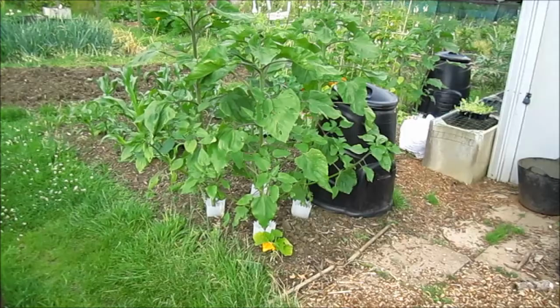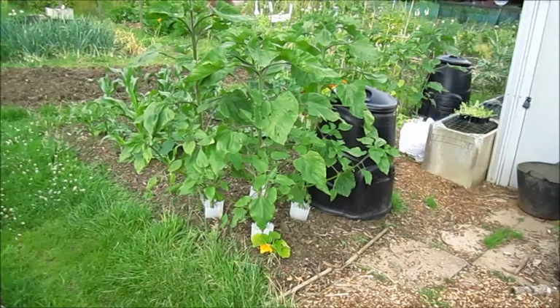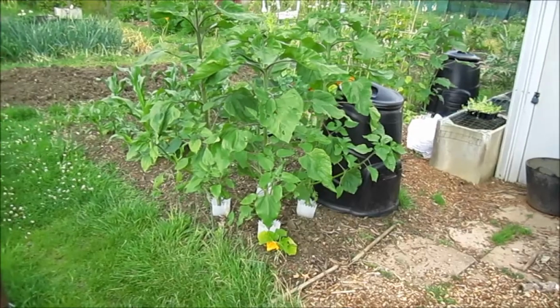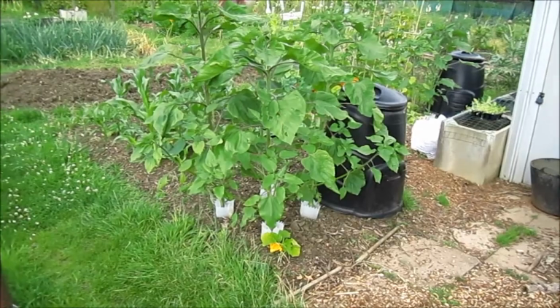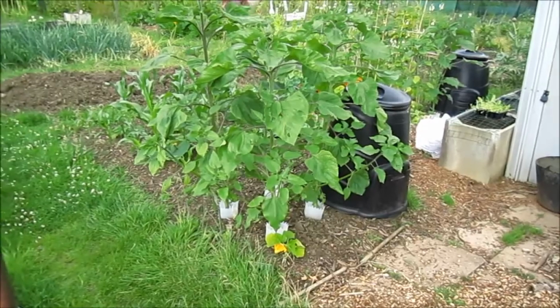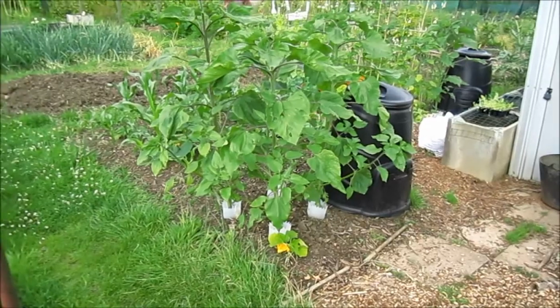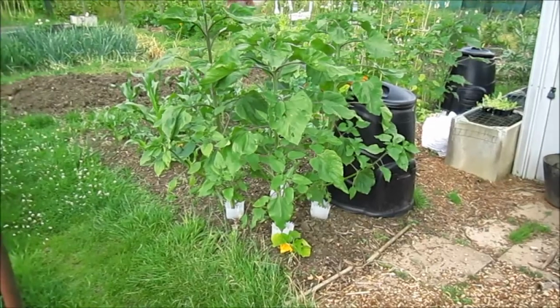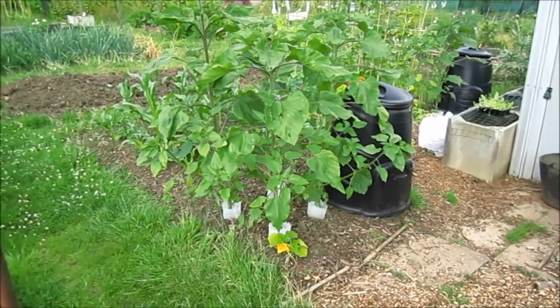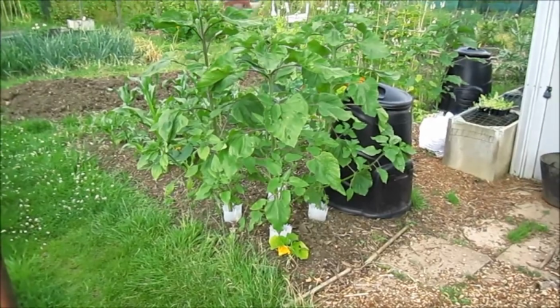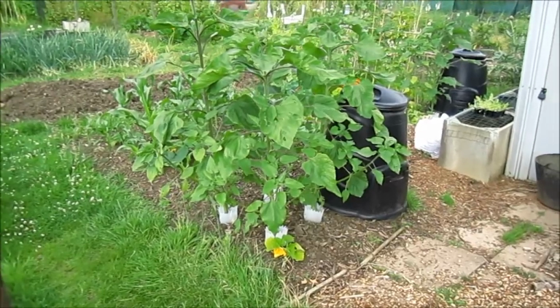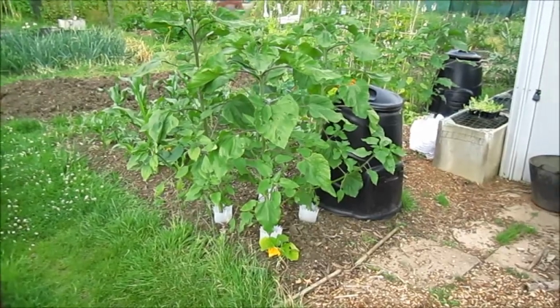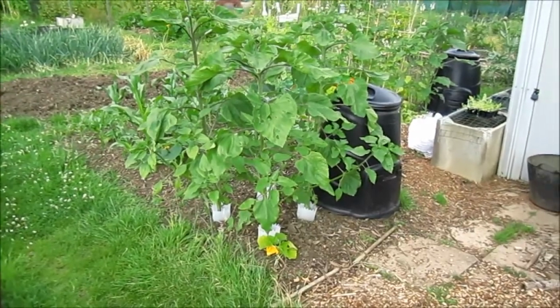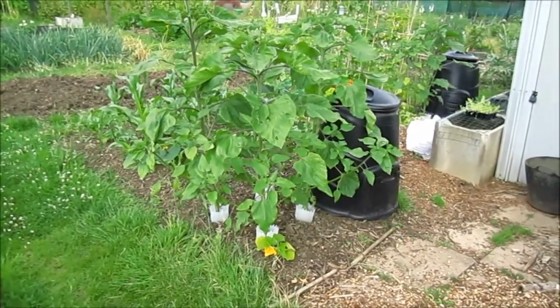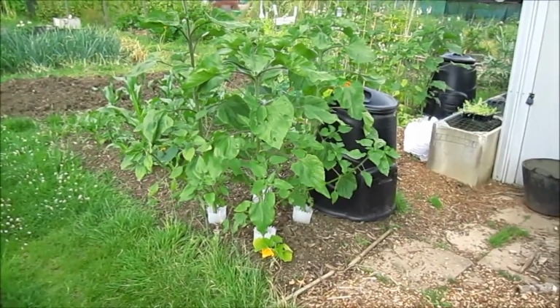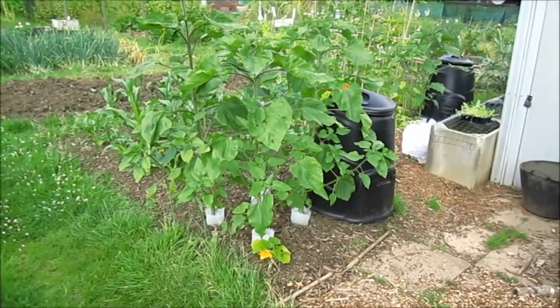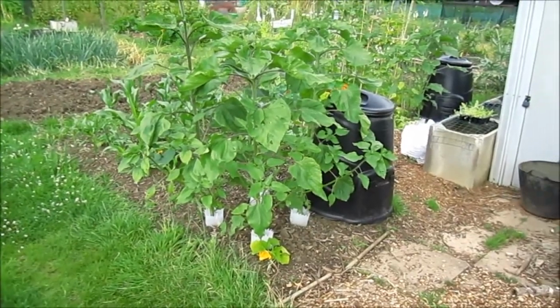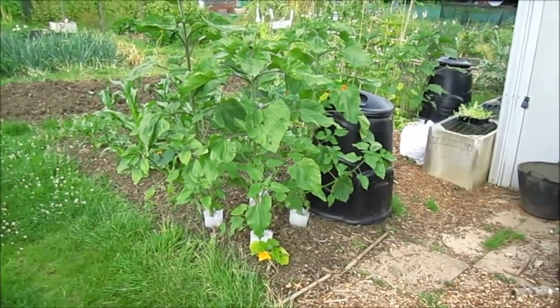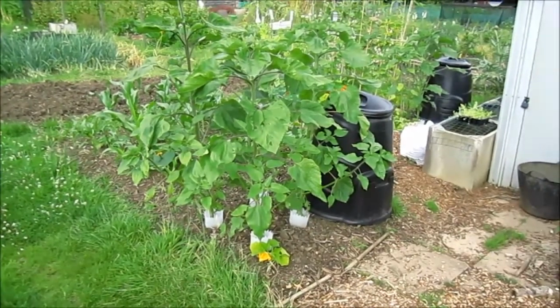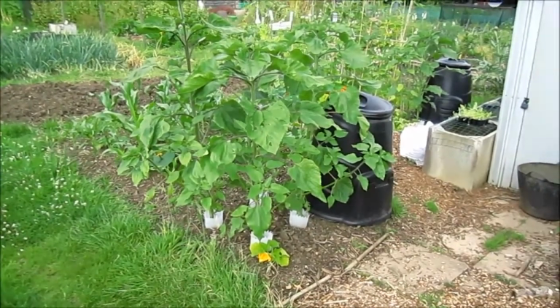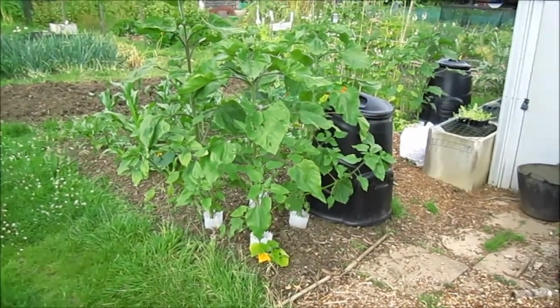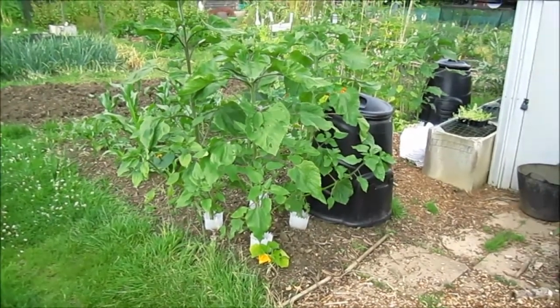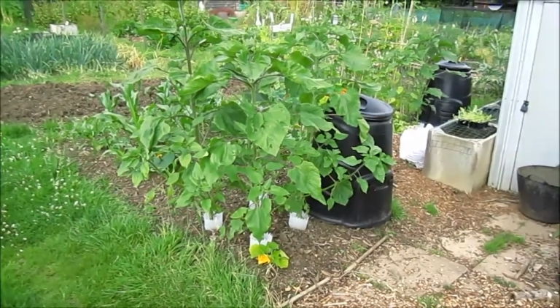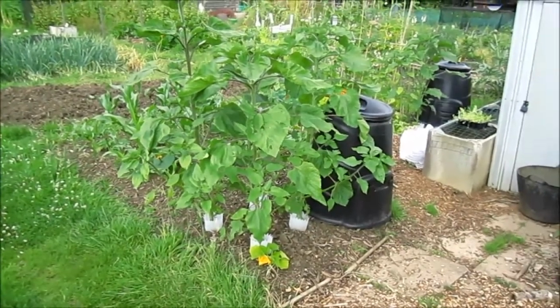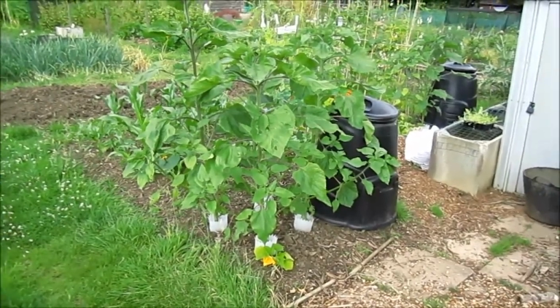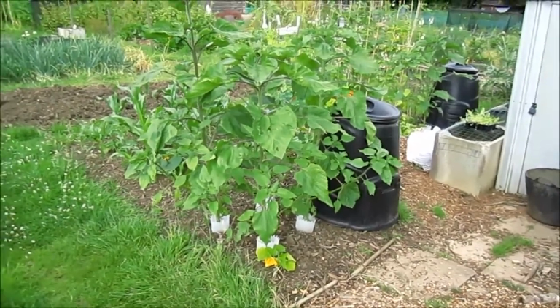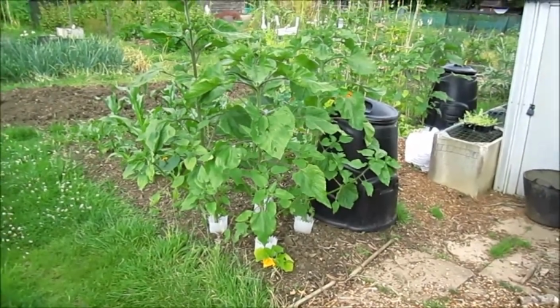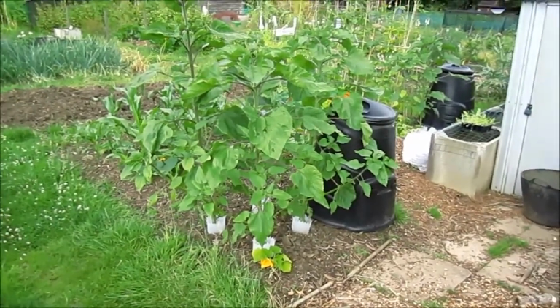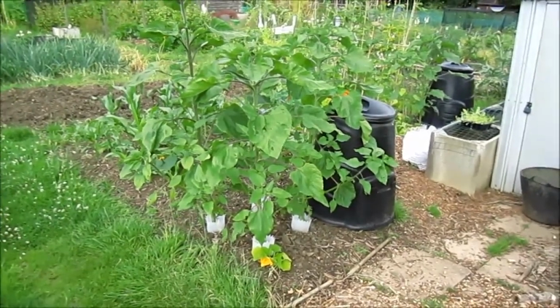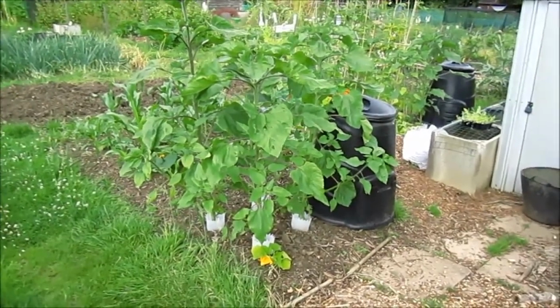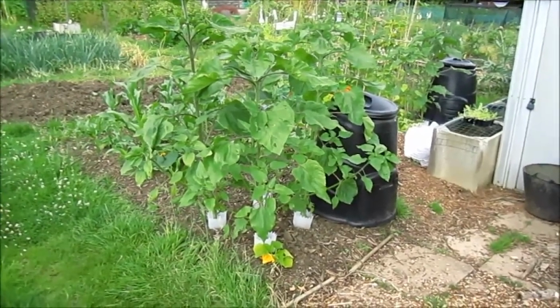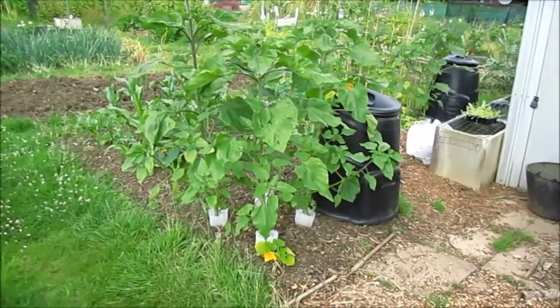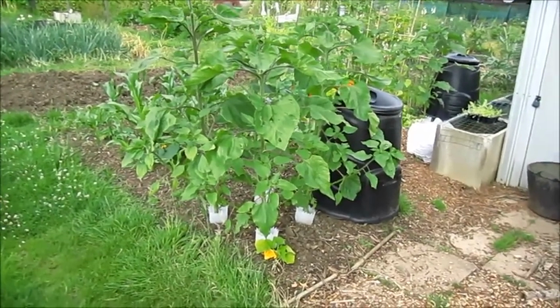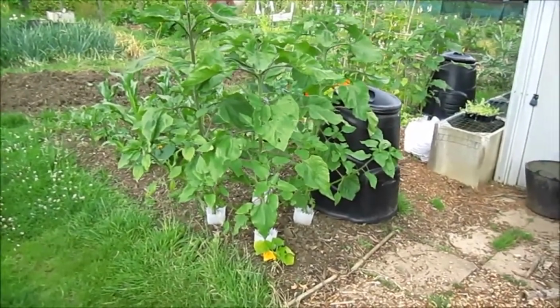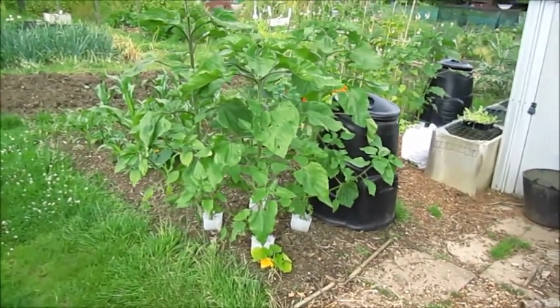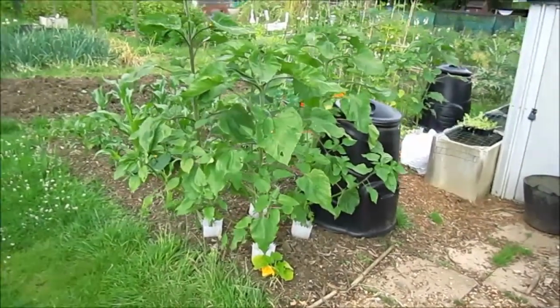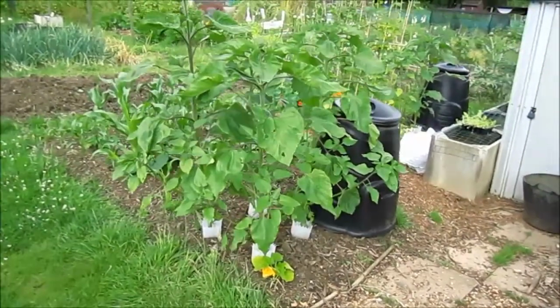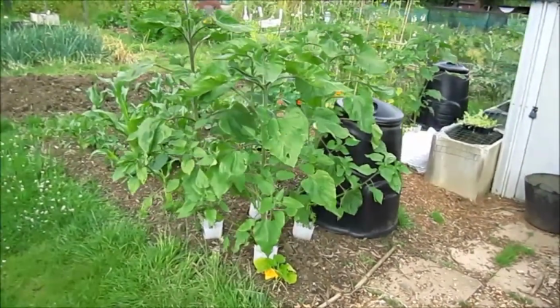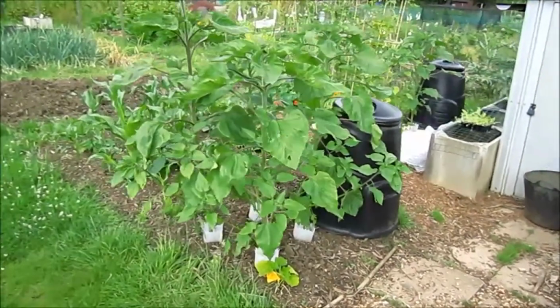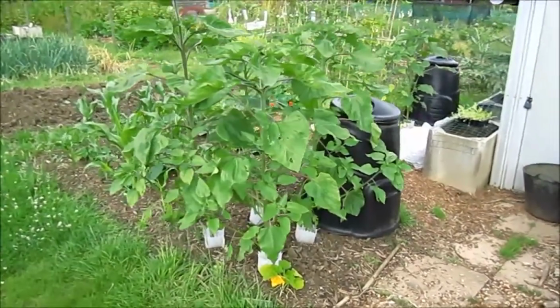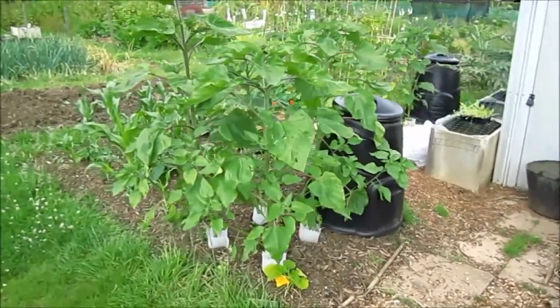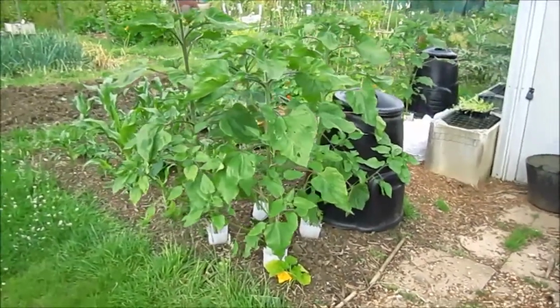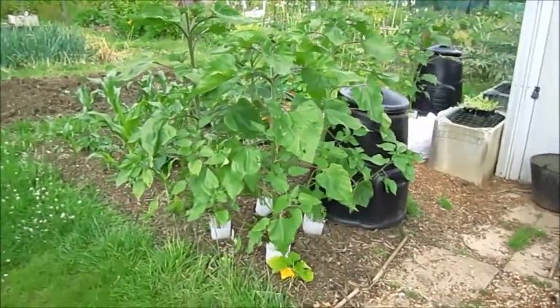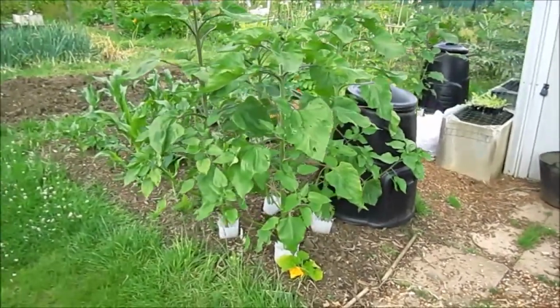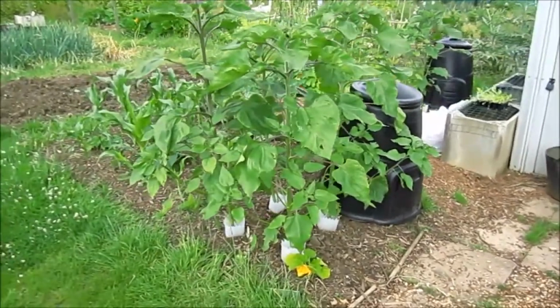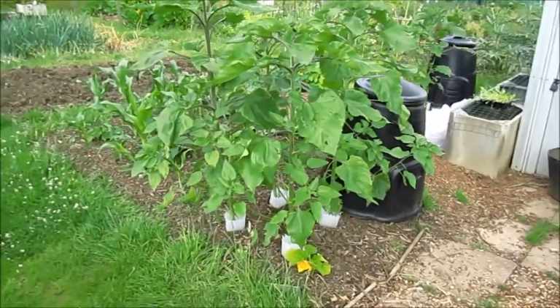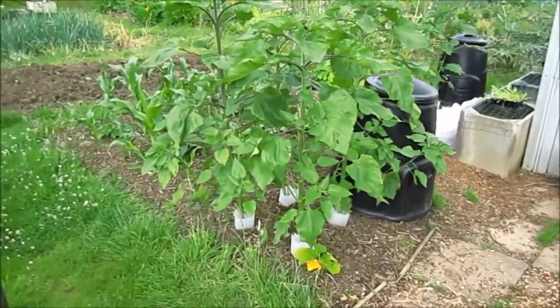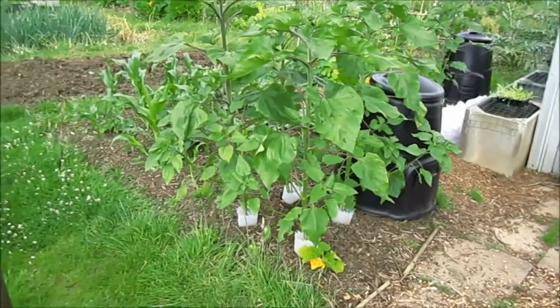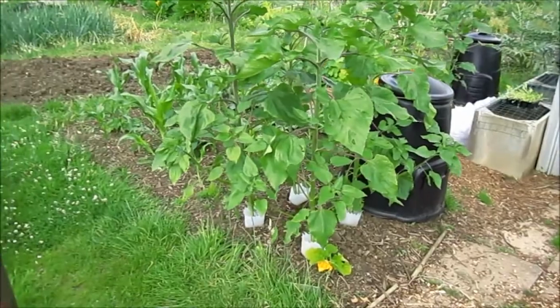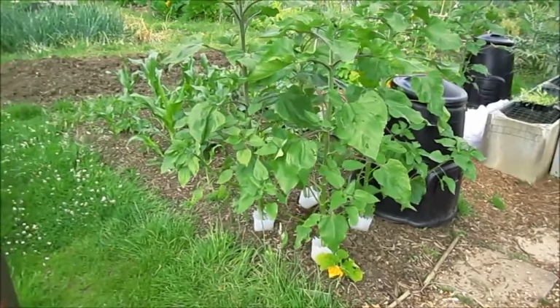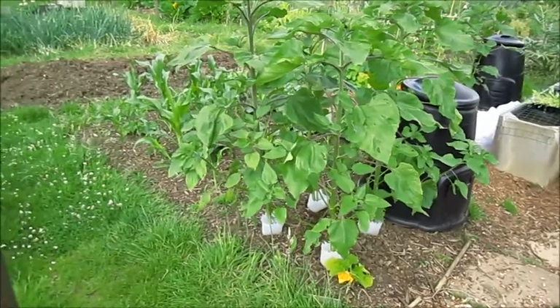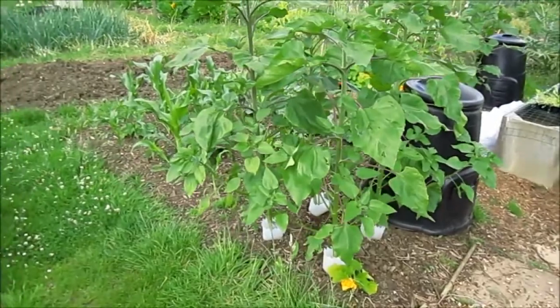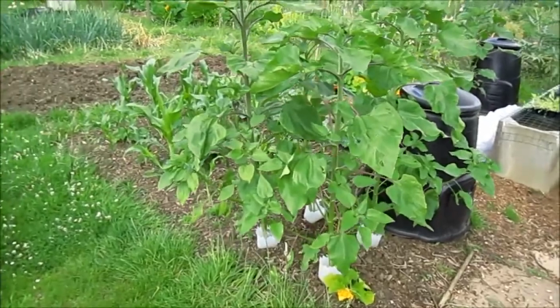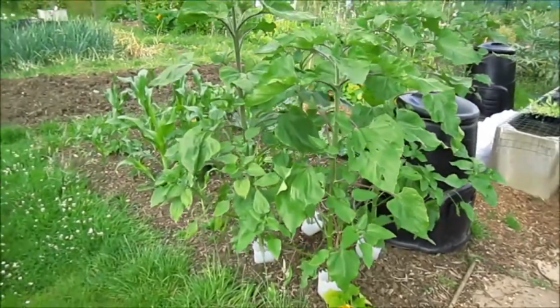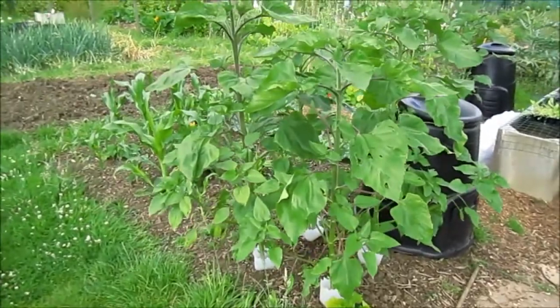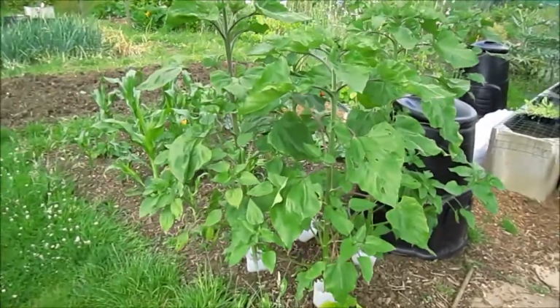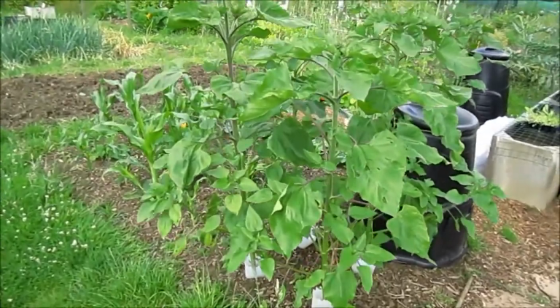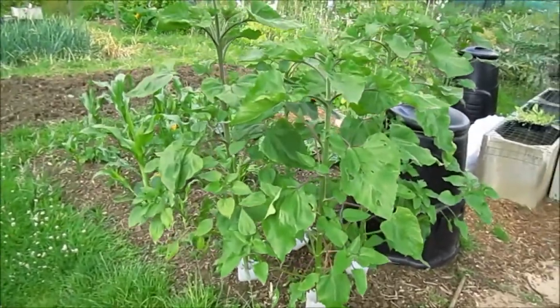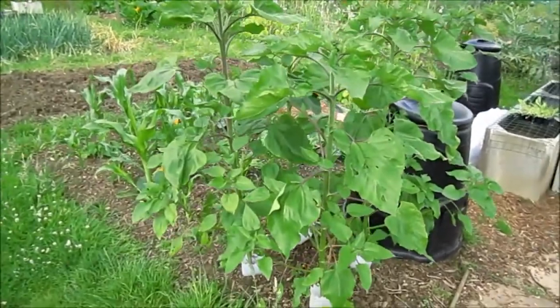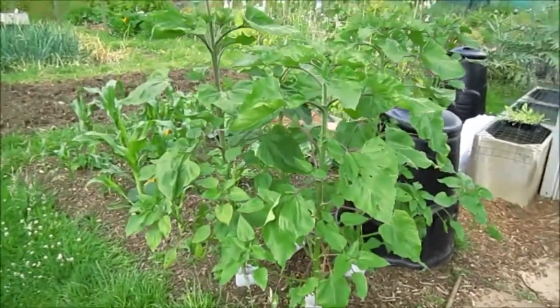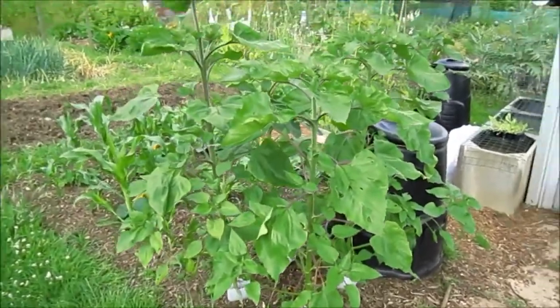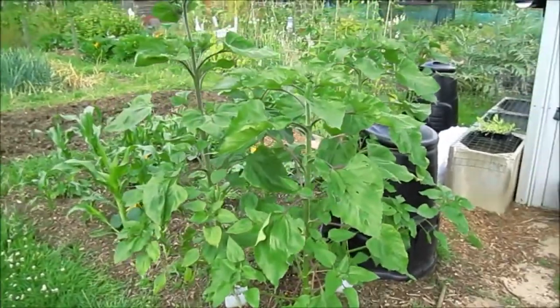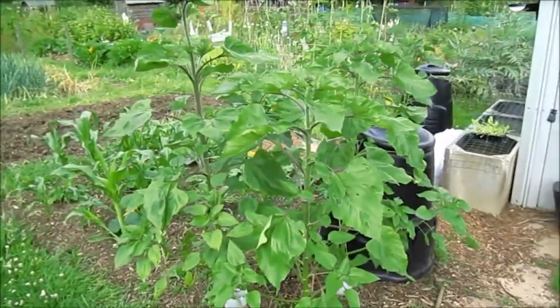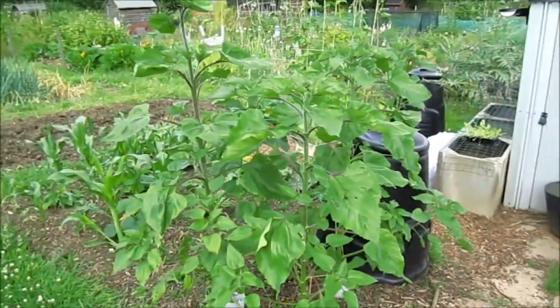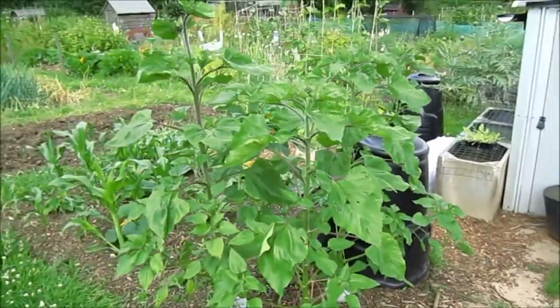Hello, it's July the 7th now, so I thought it's time for another allotment update. It's been two or three weeks since I did my last one.